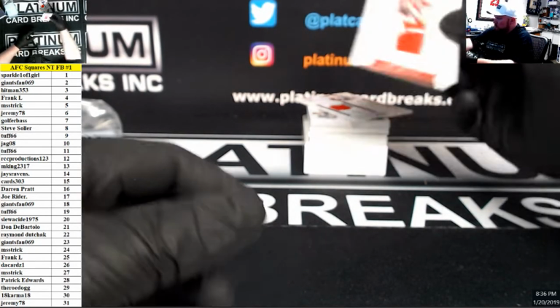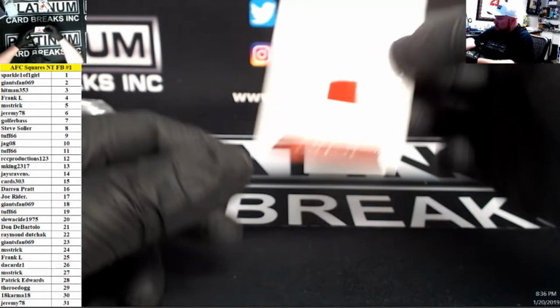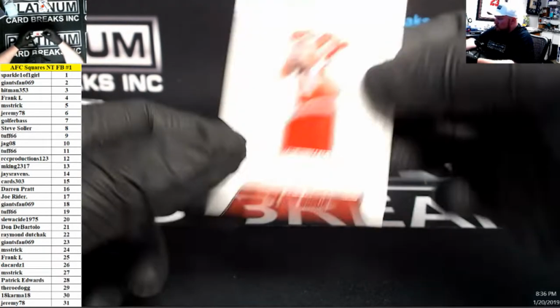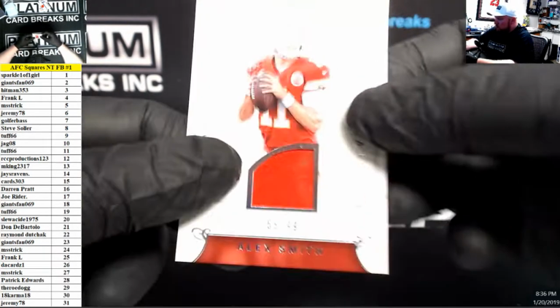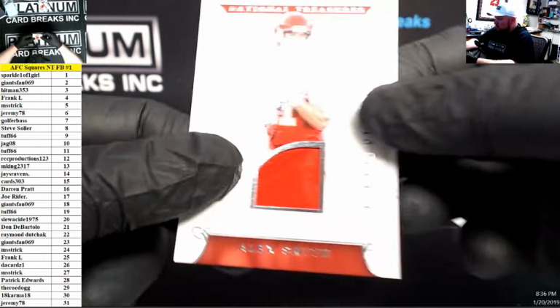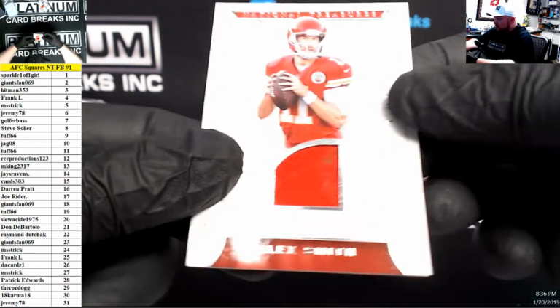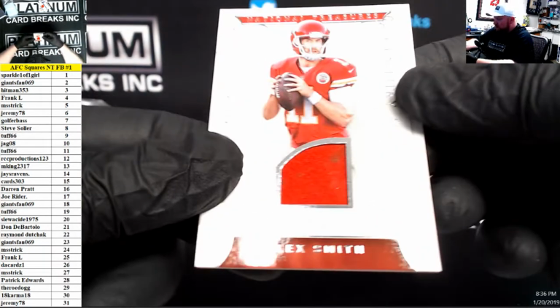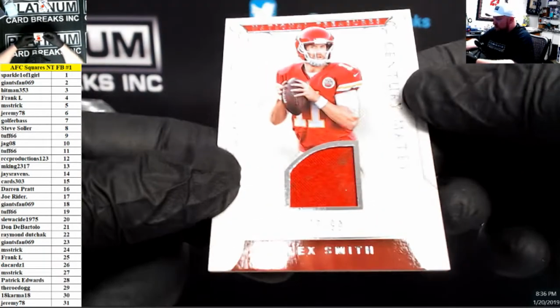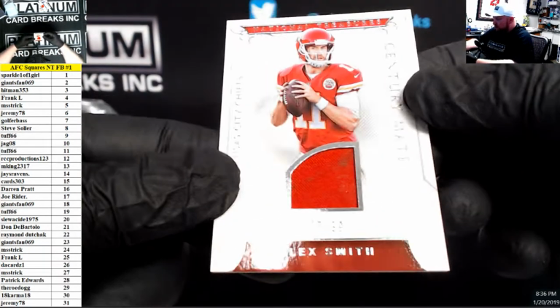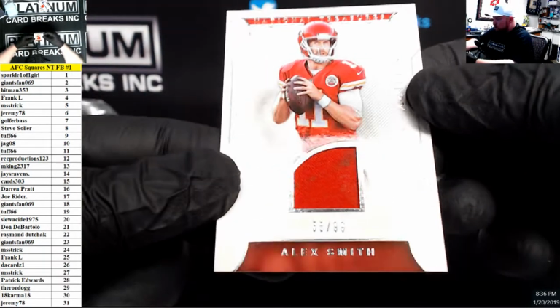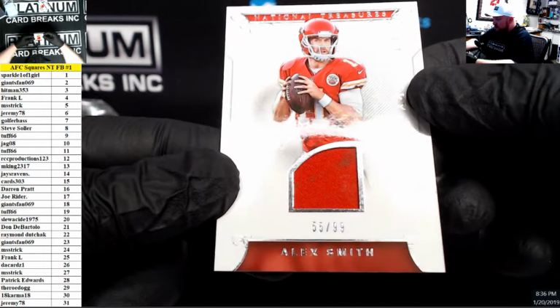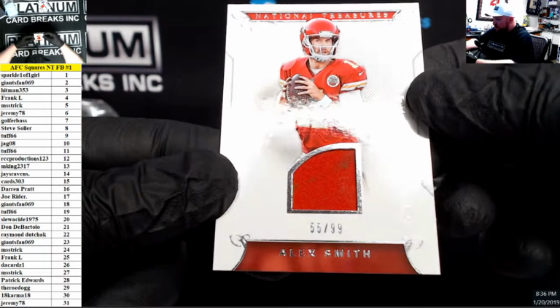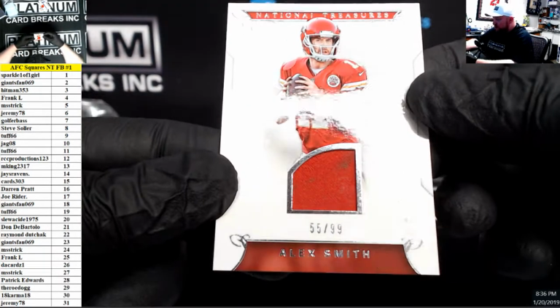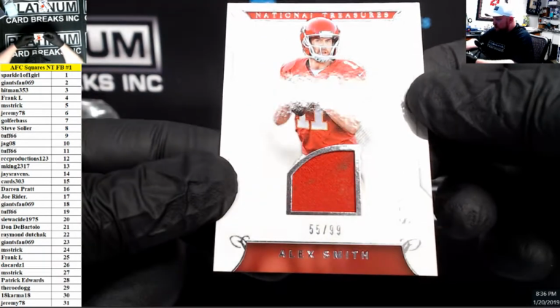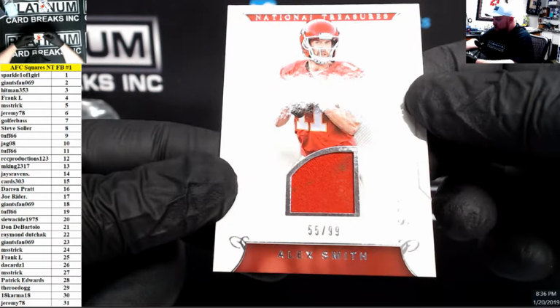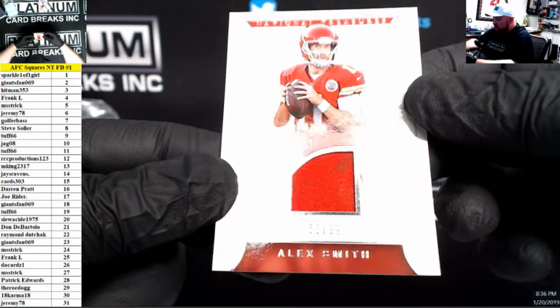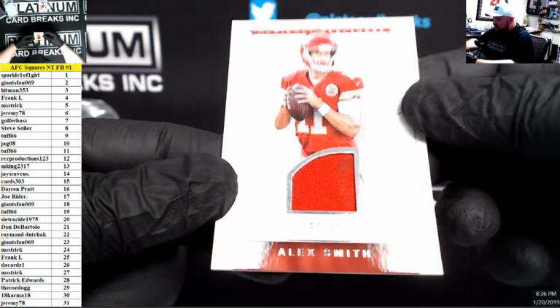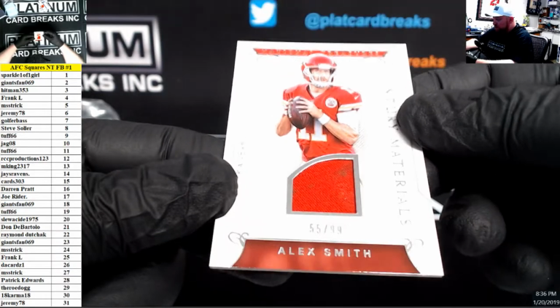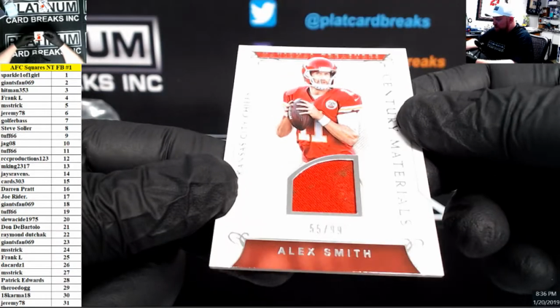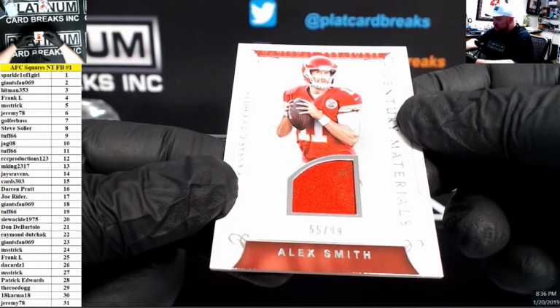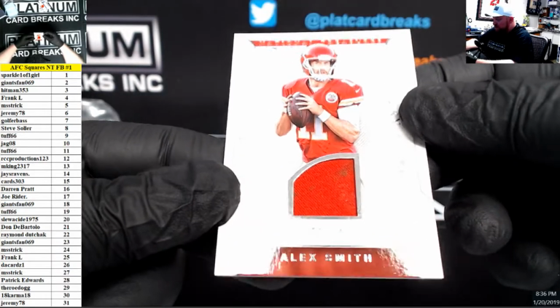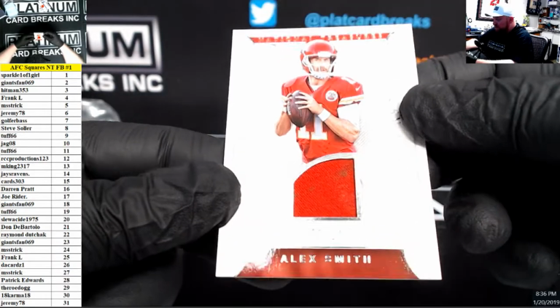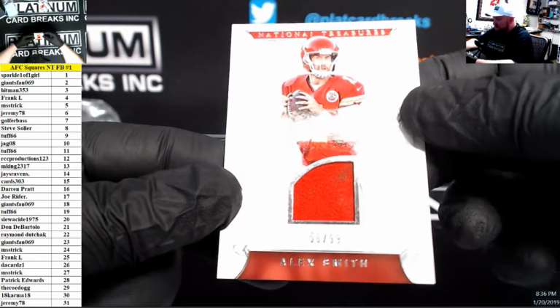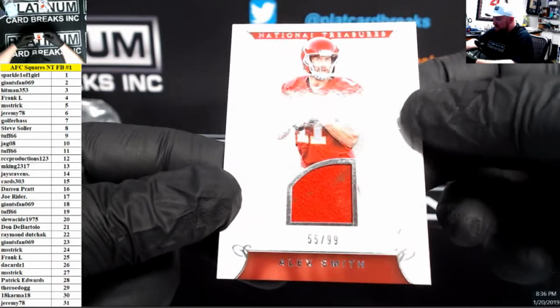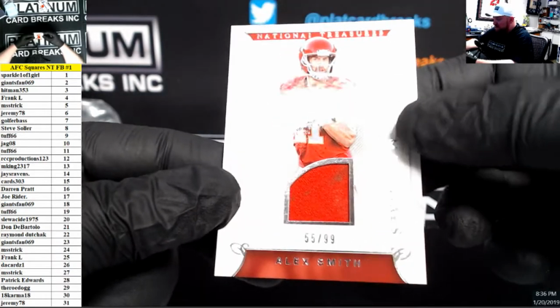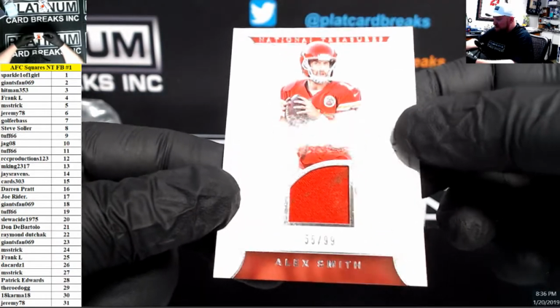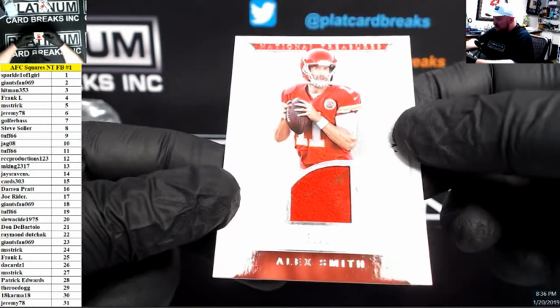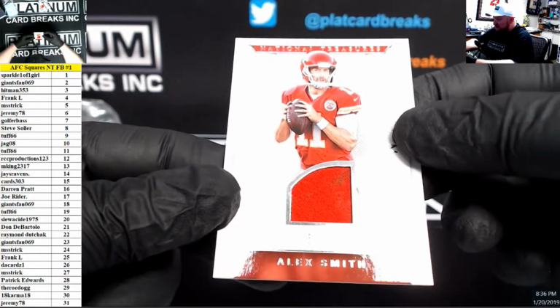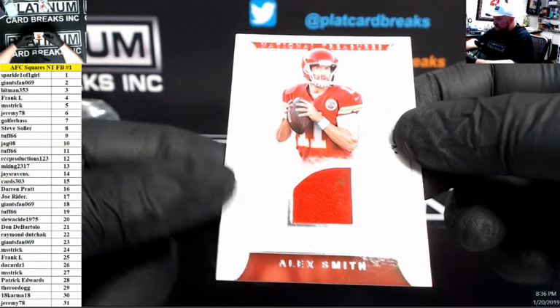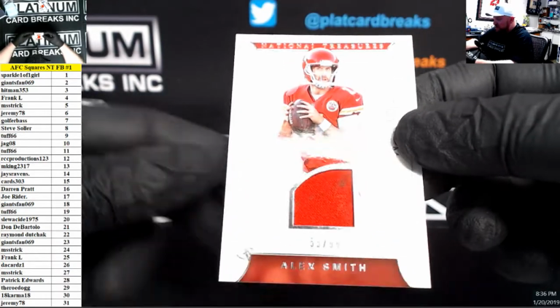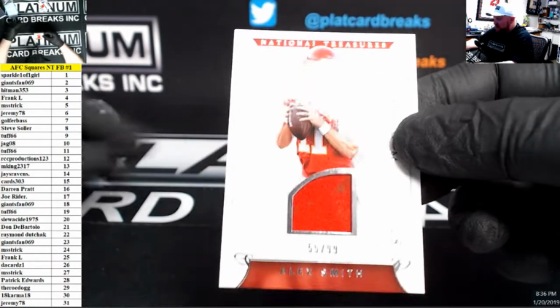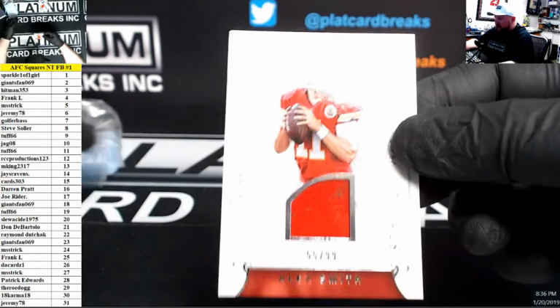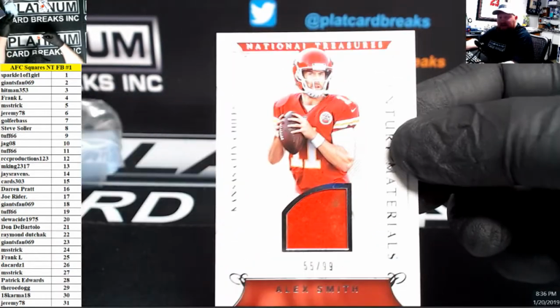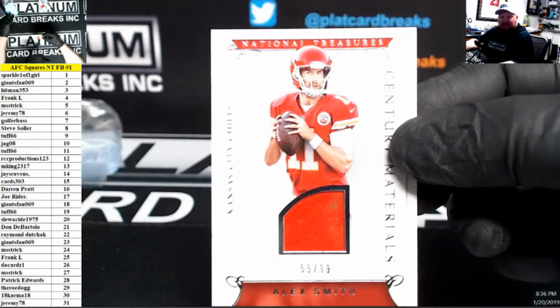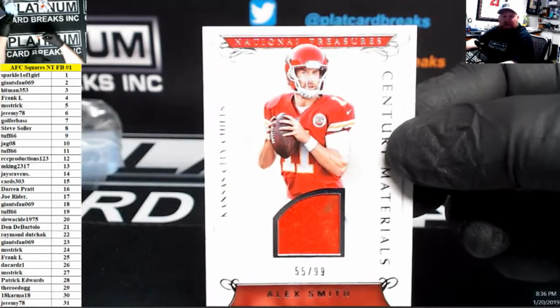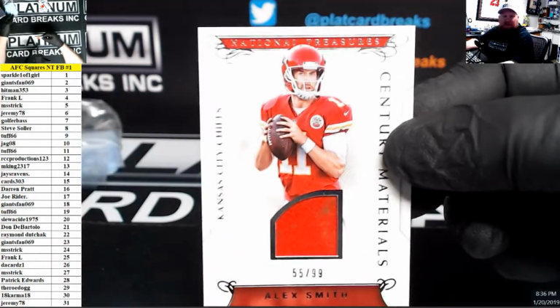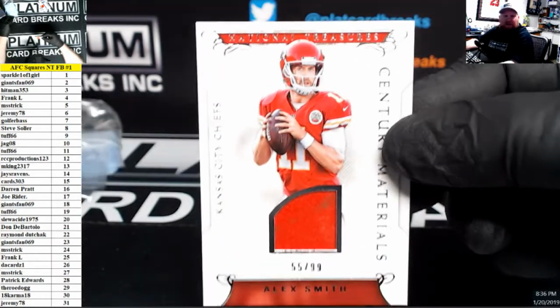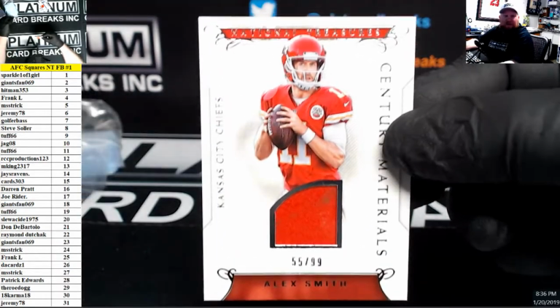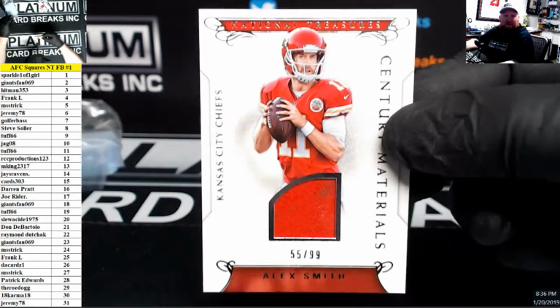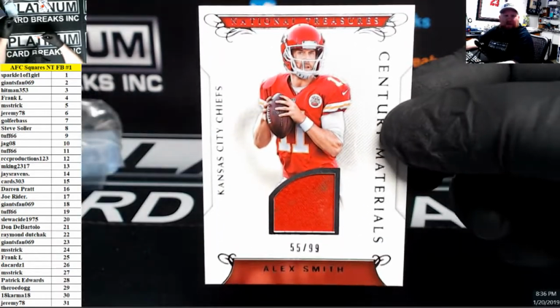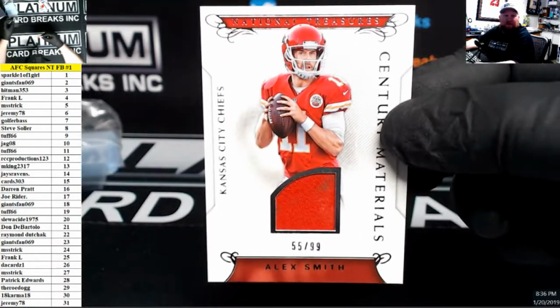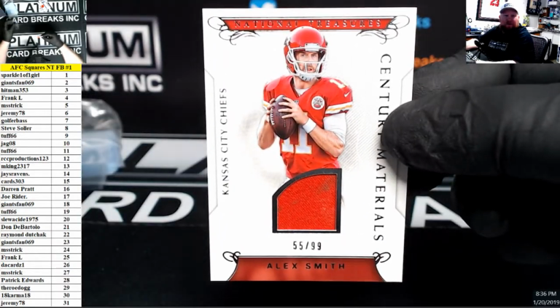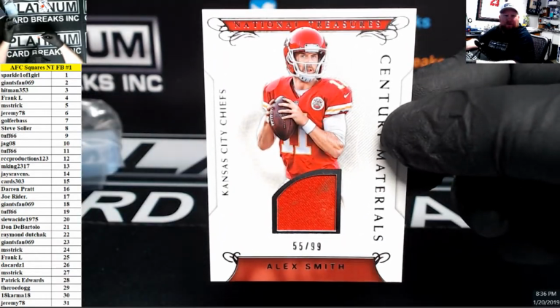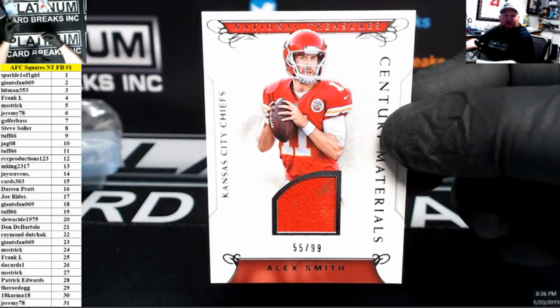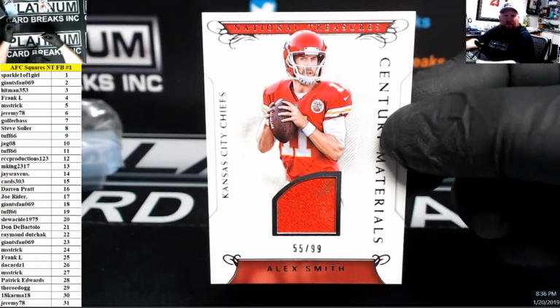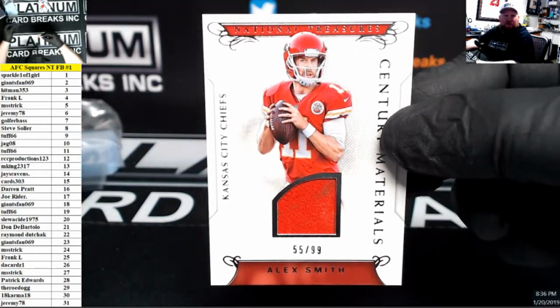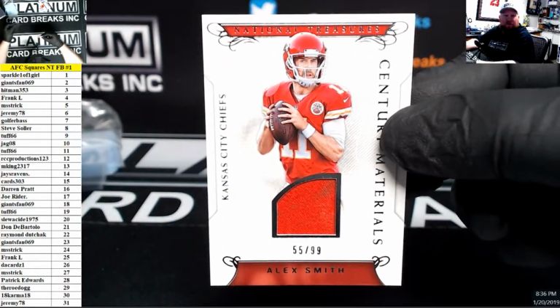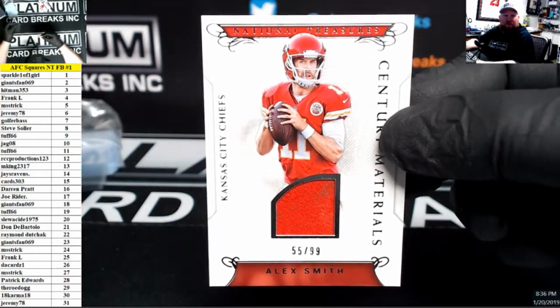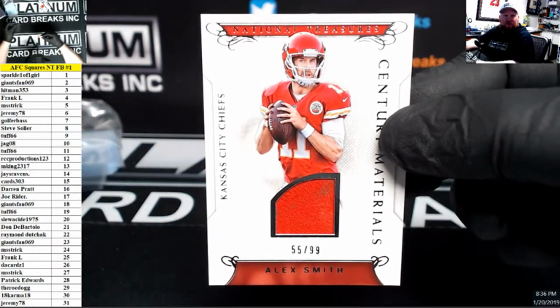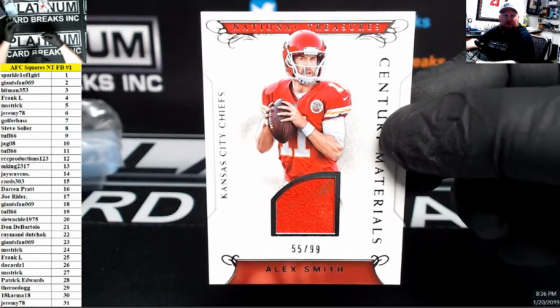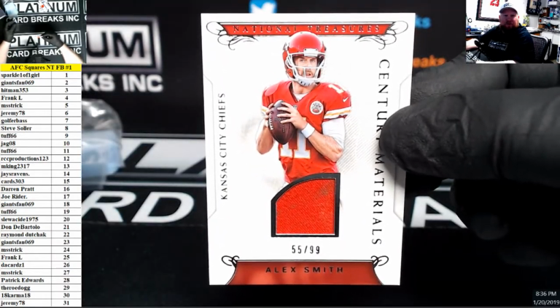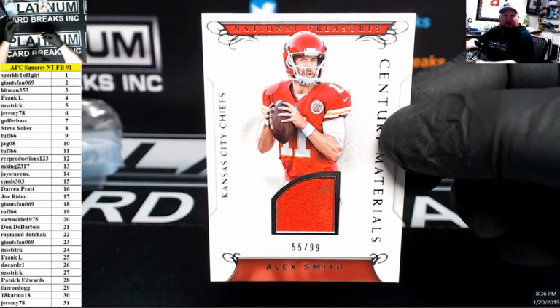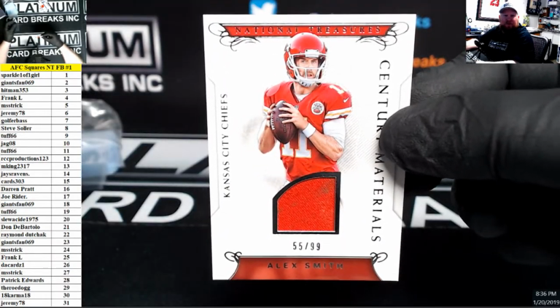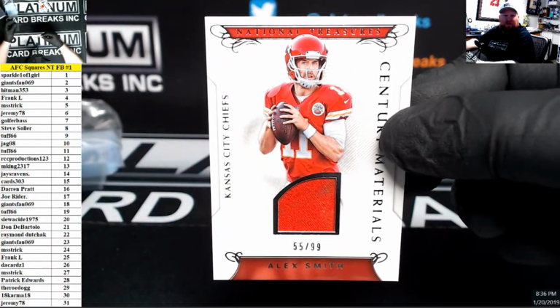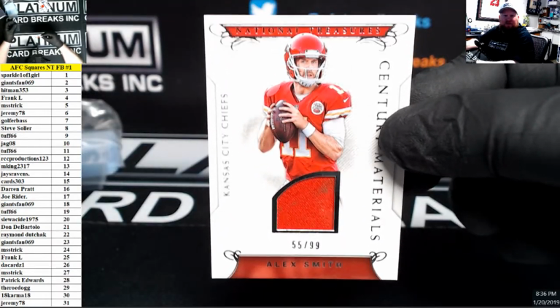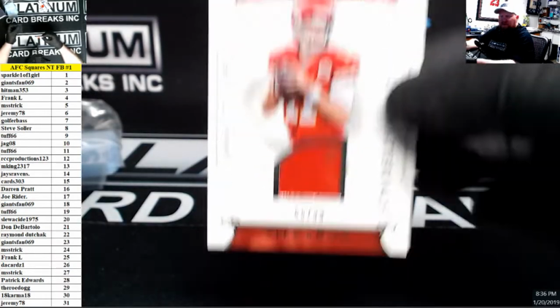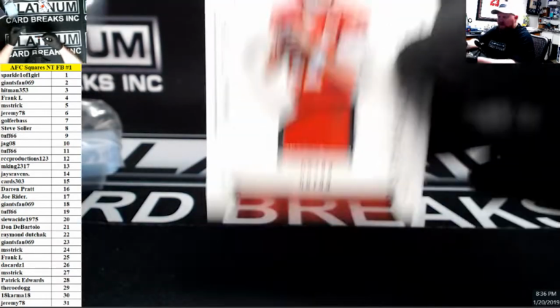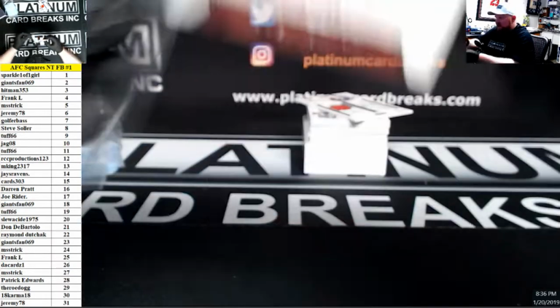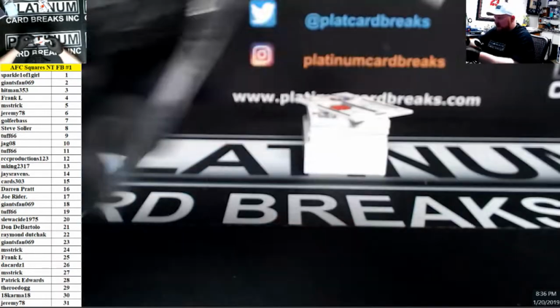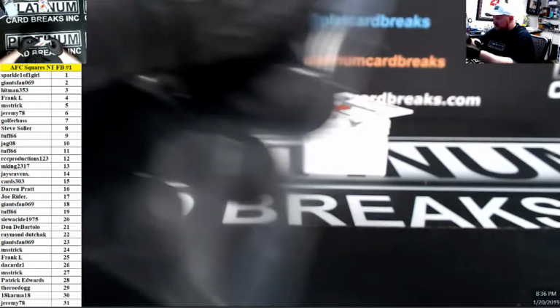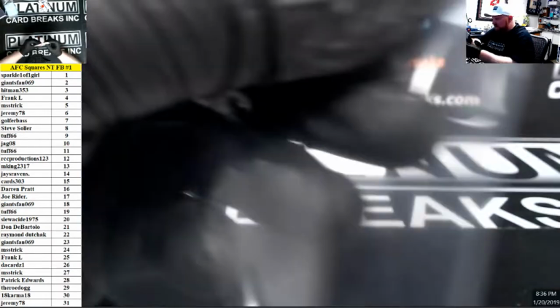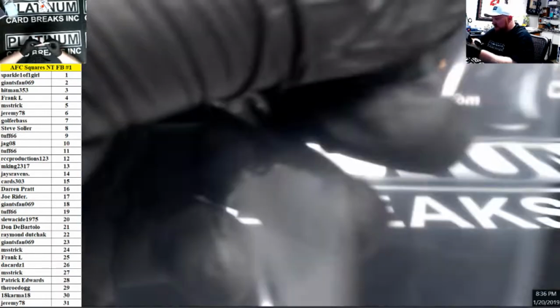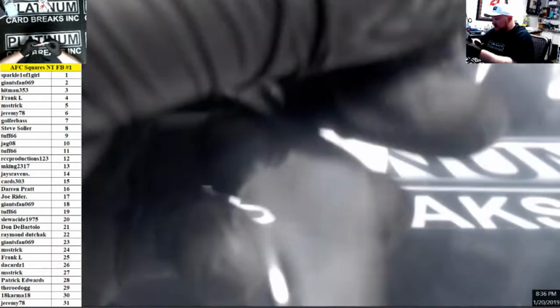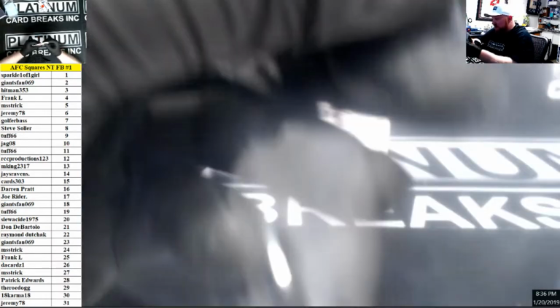Next up, we have Centrum Materials 55, Alex Smith, jersey piece, 55 of 99.